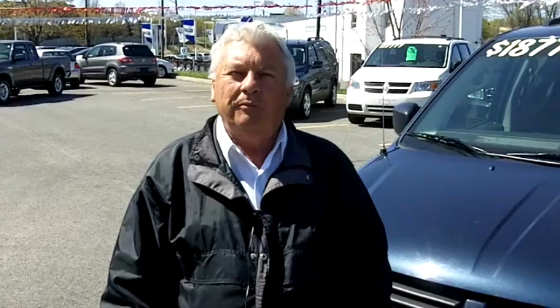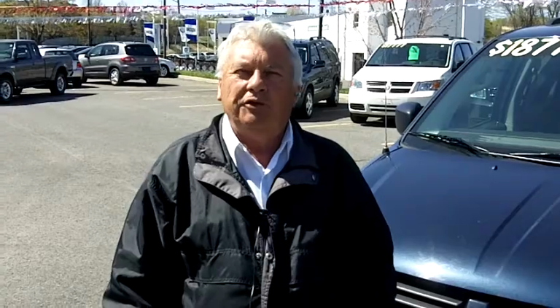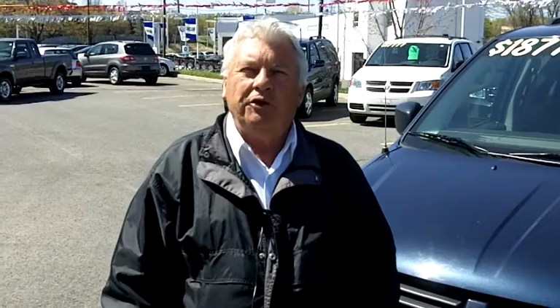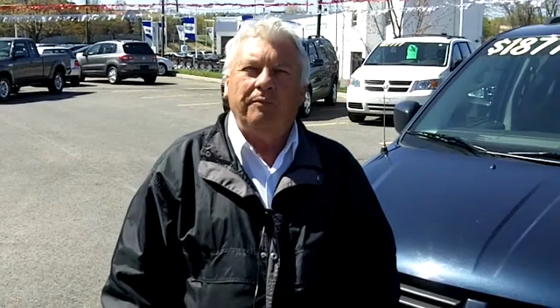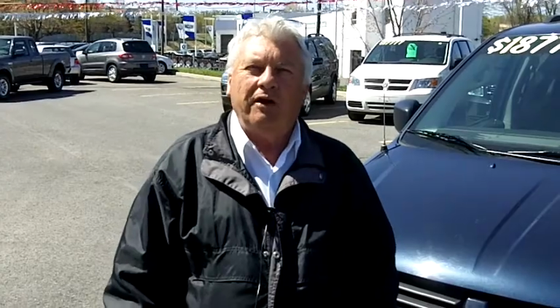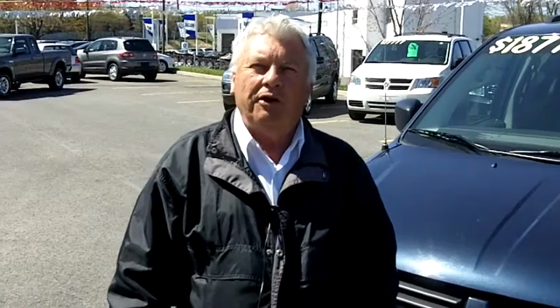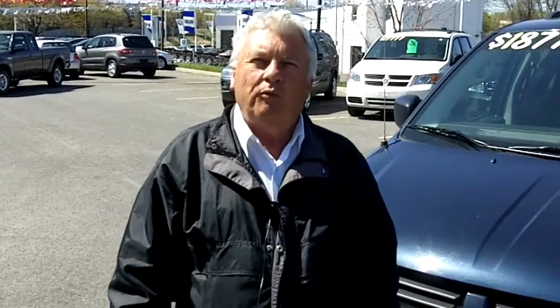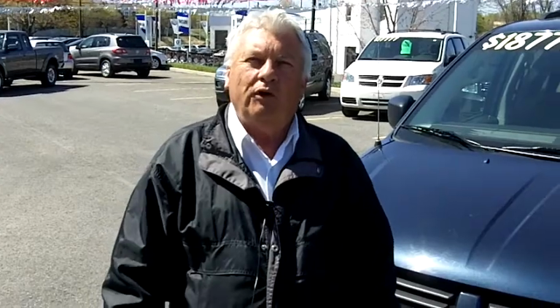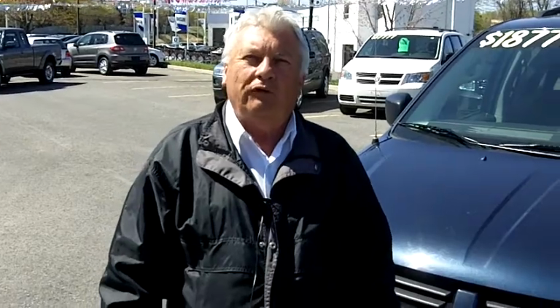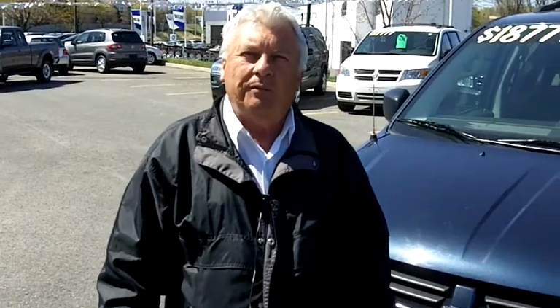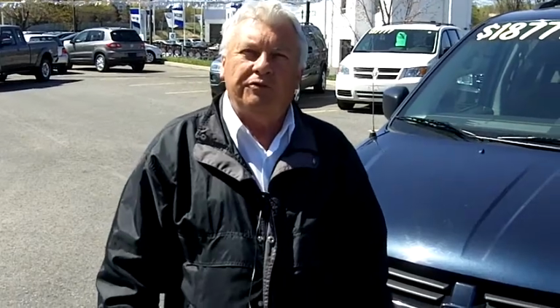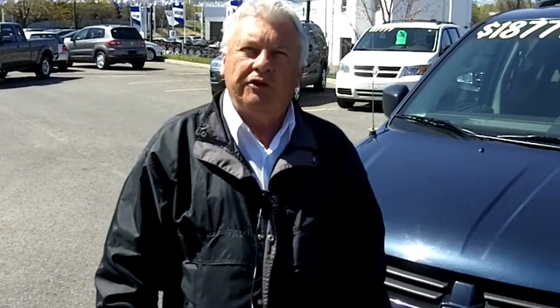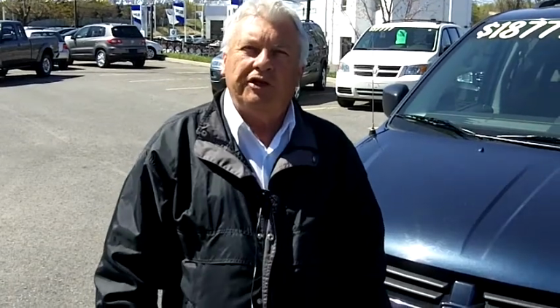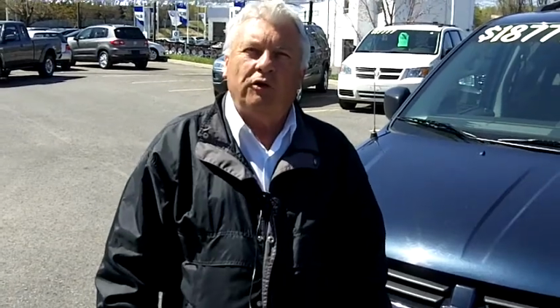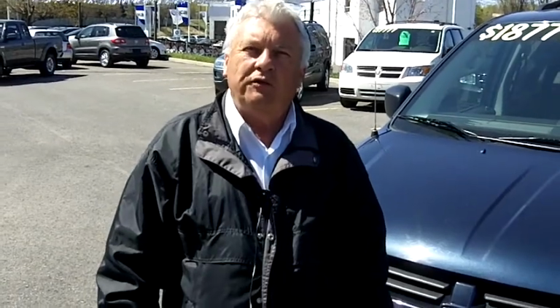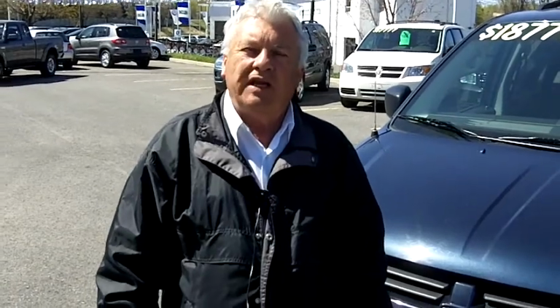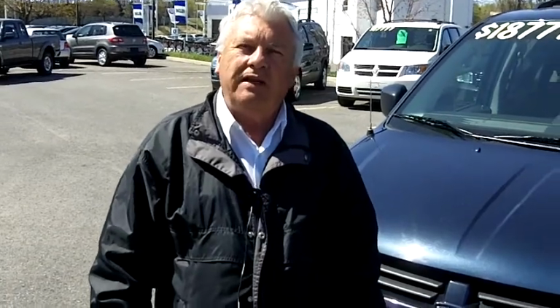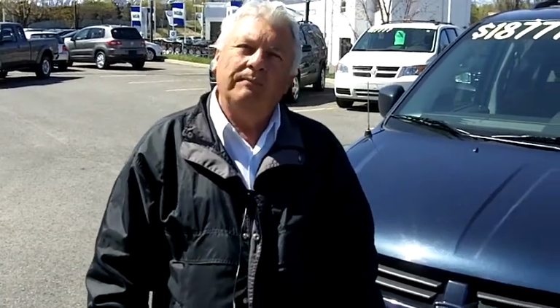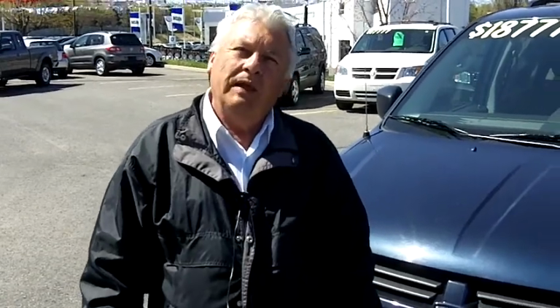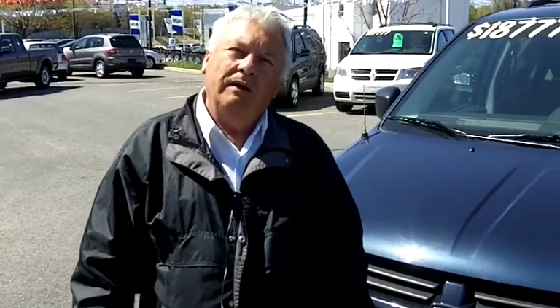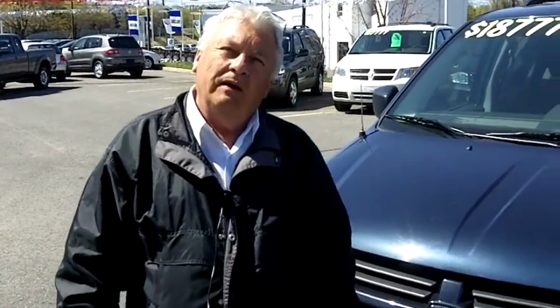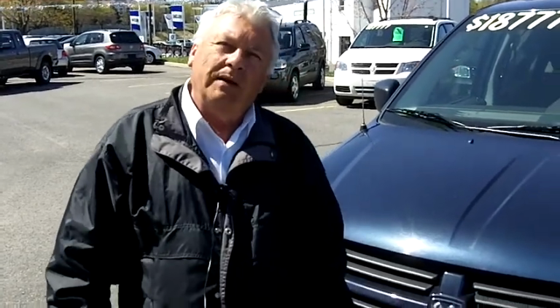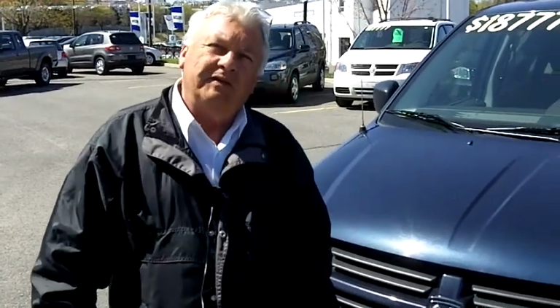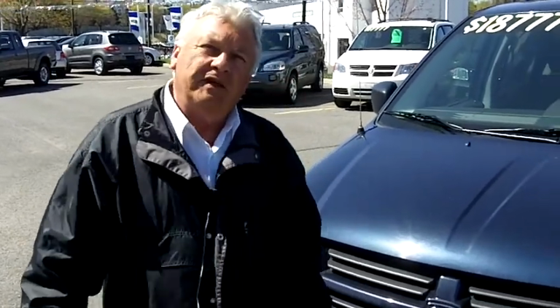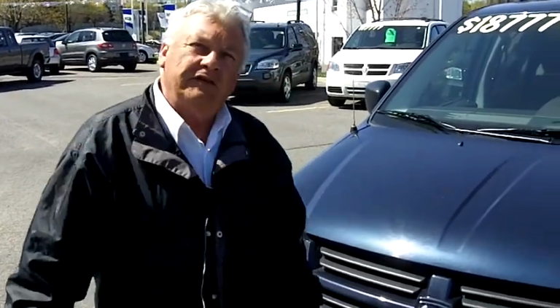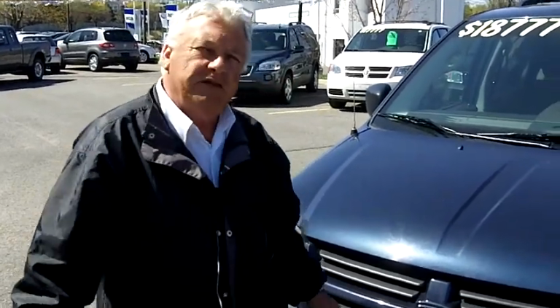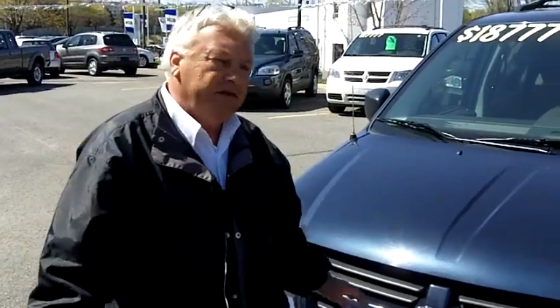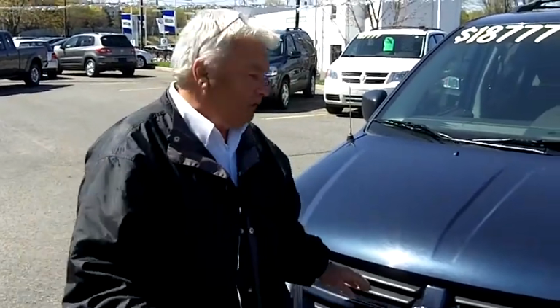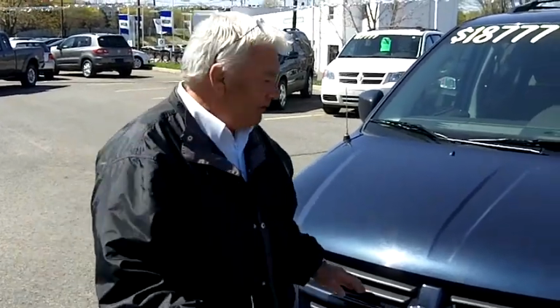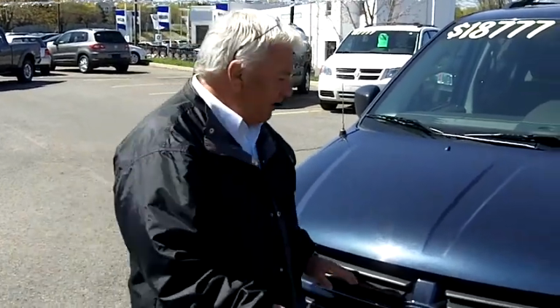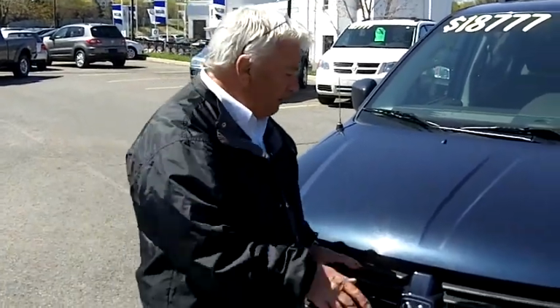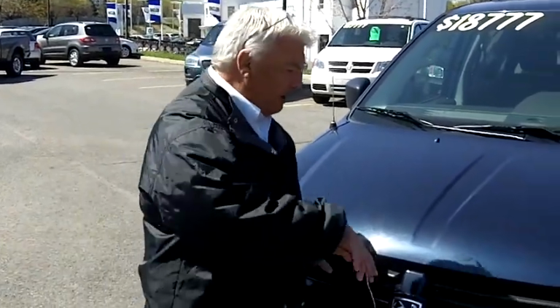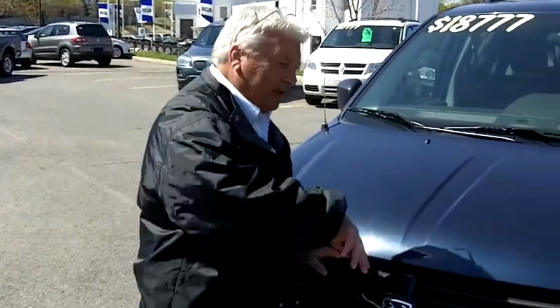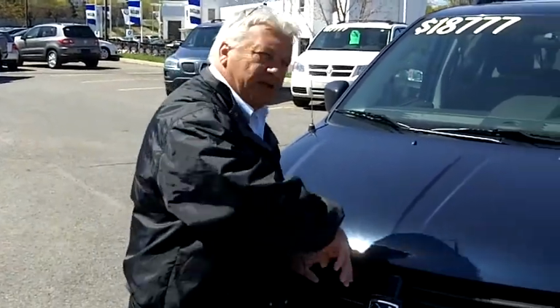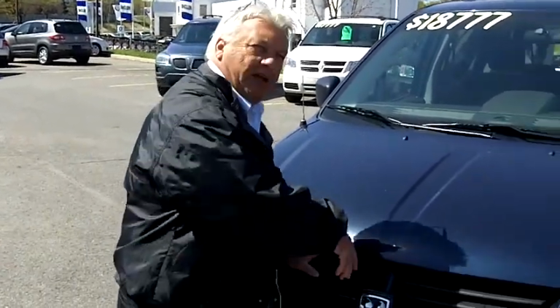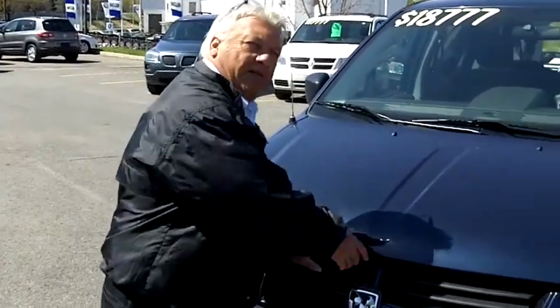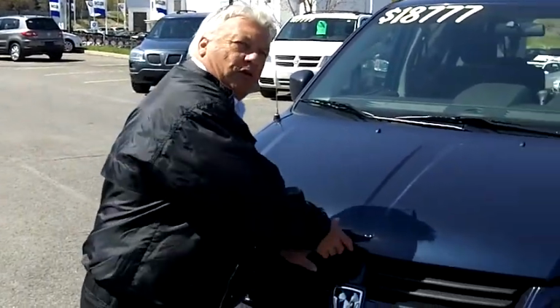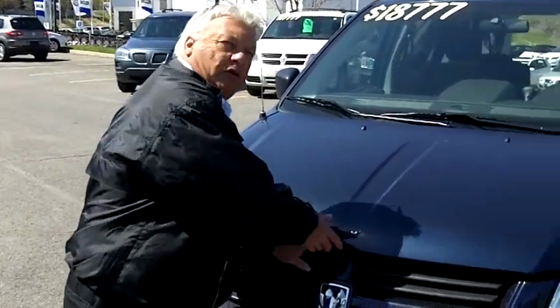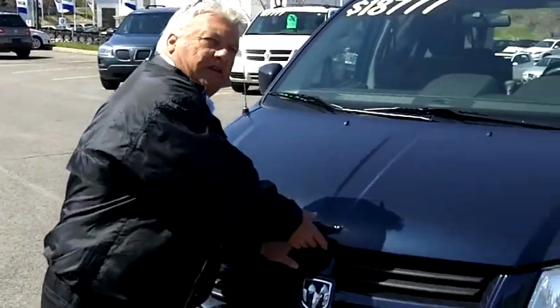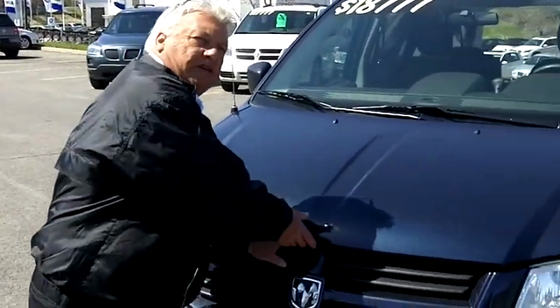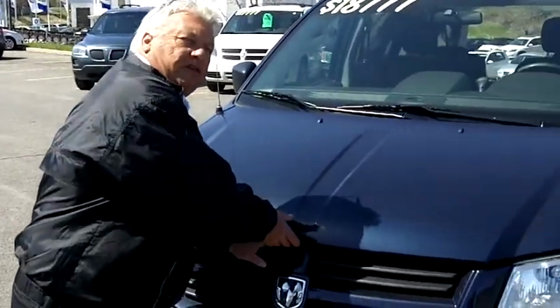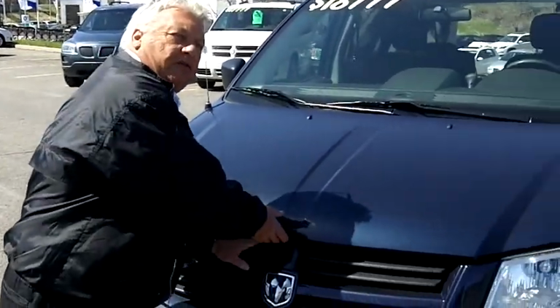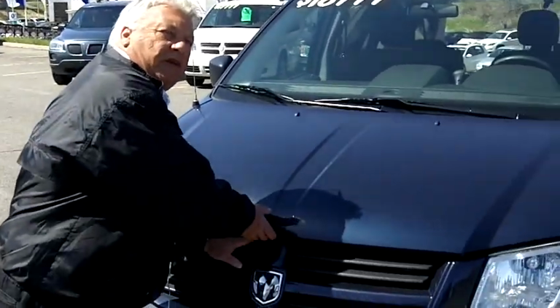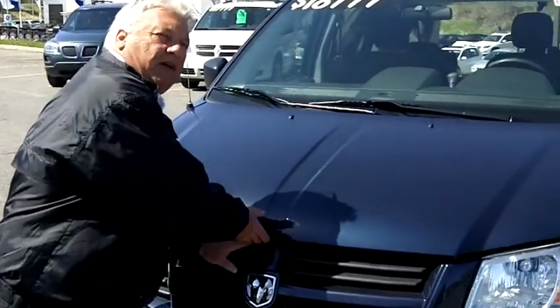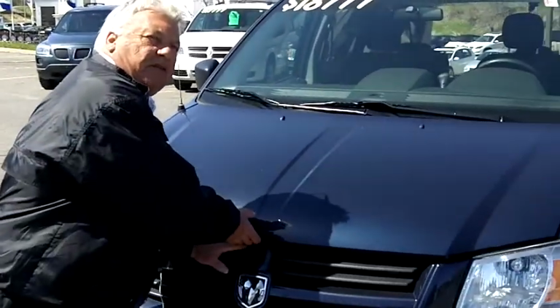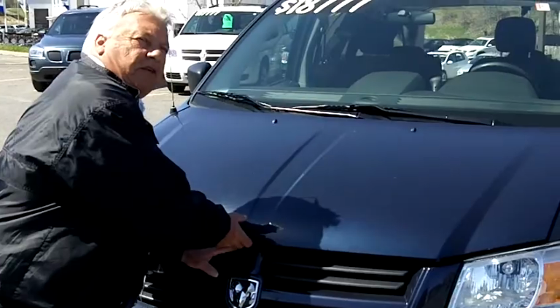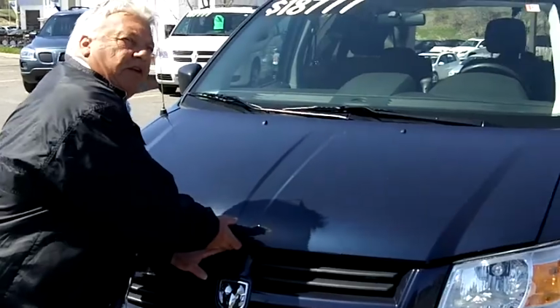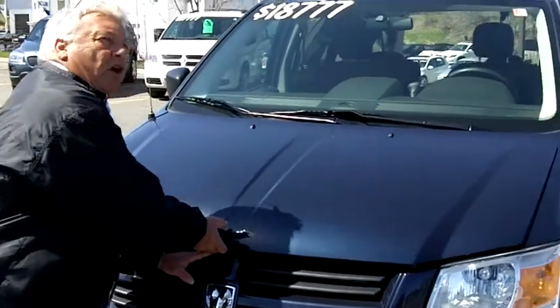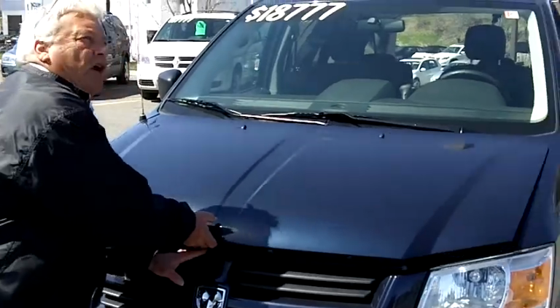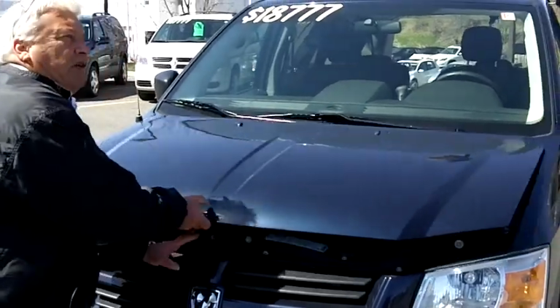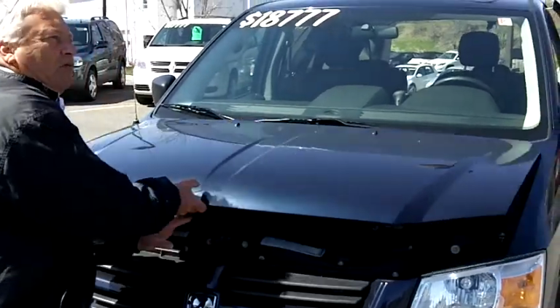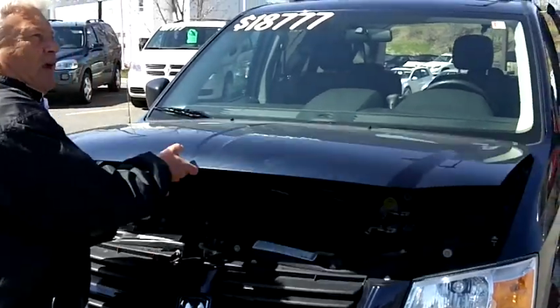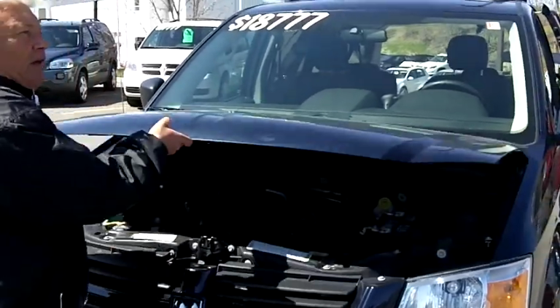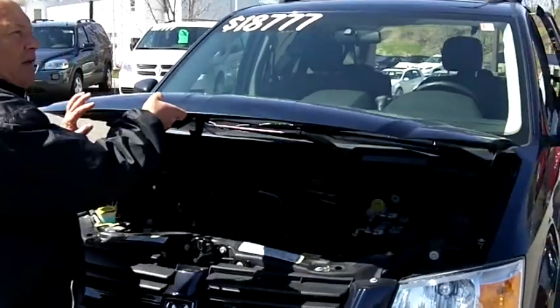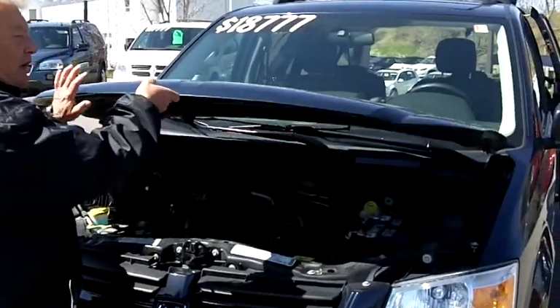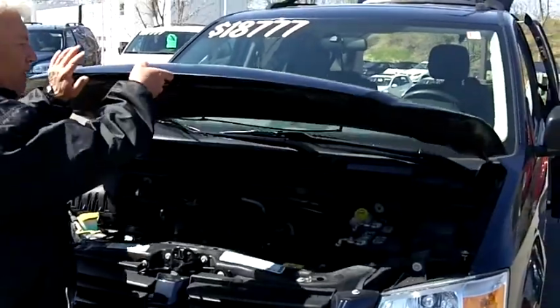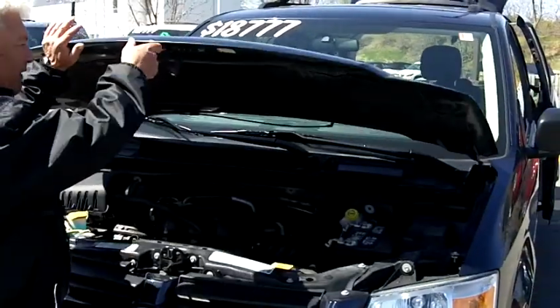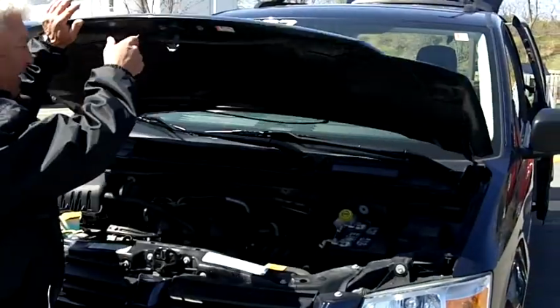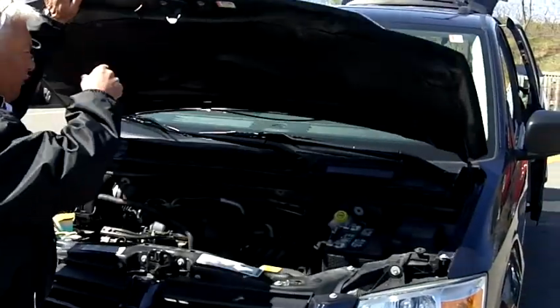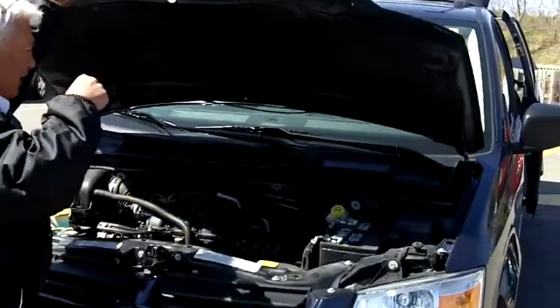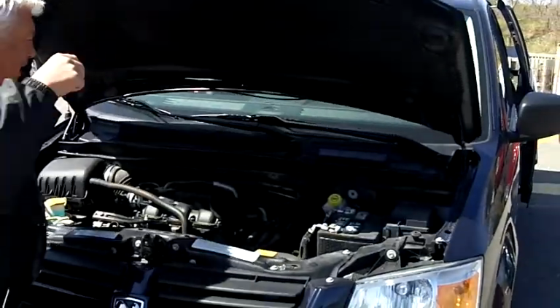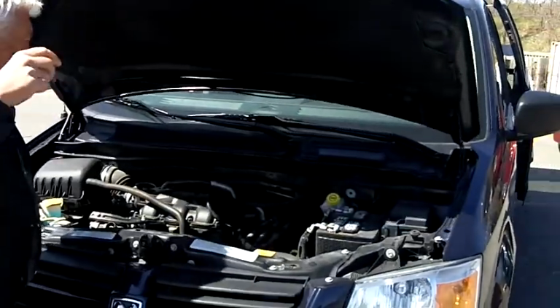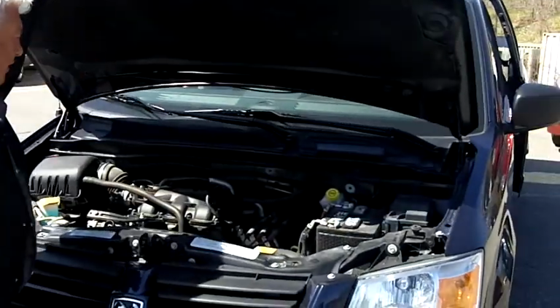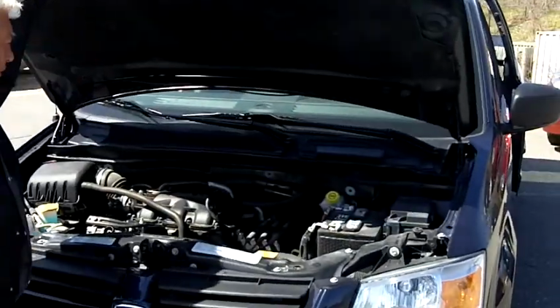Welcome to Turpan Auto World. I'm Jerry Cote, a sales consultant here. I'd like you to have a look at this 2009 Grand Caravan that we have here.